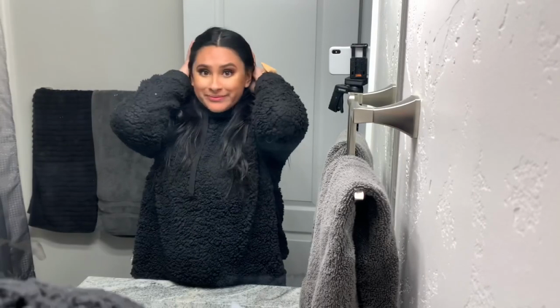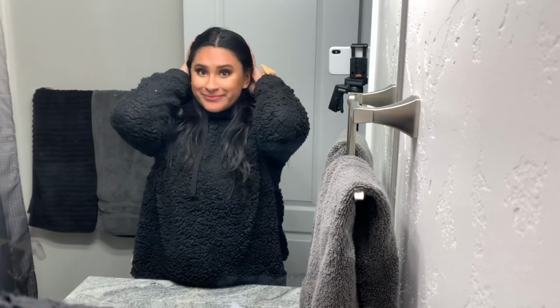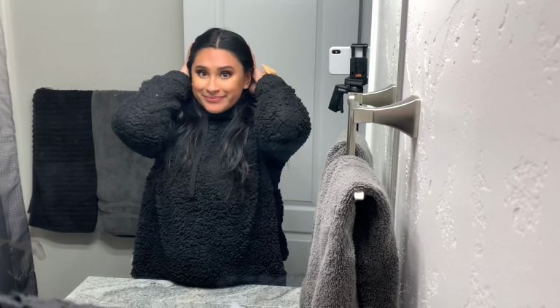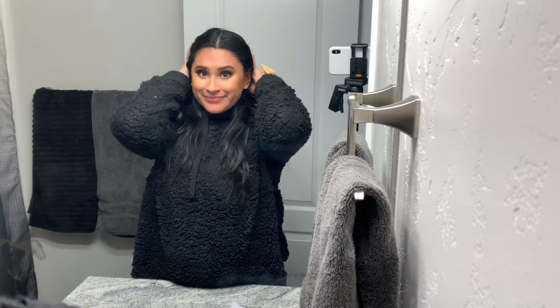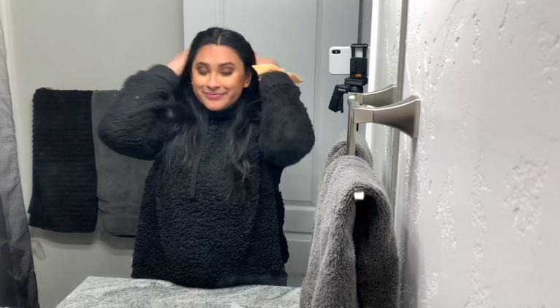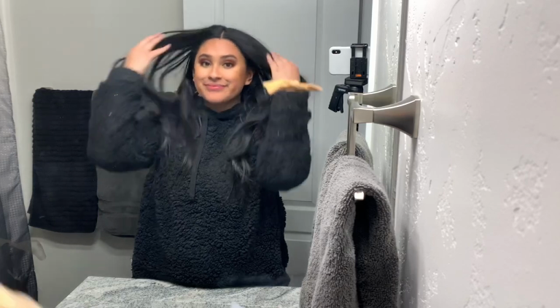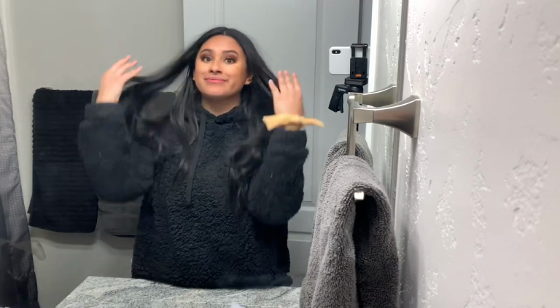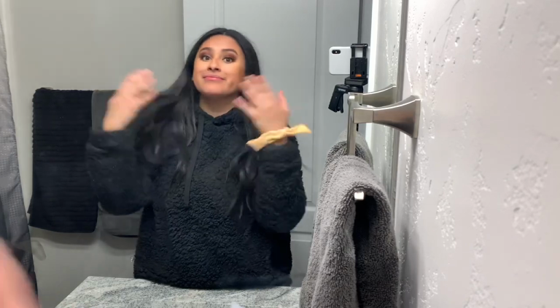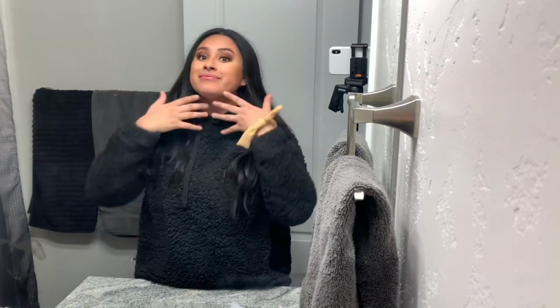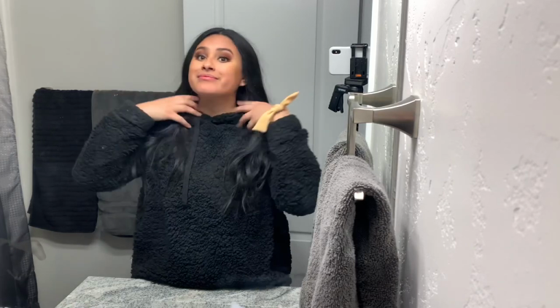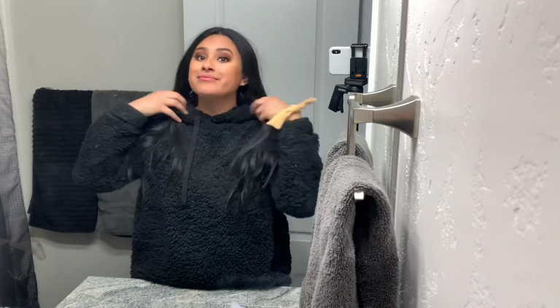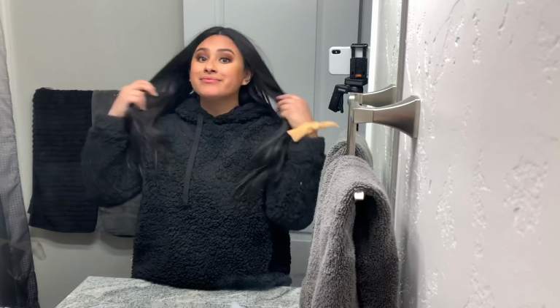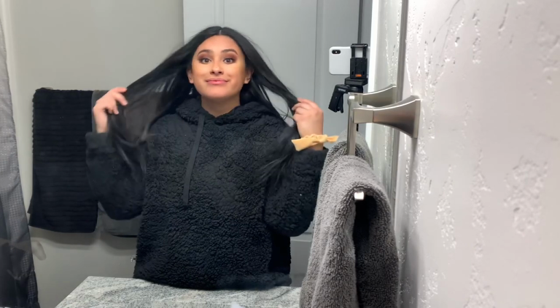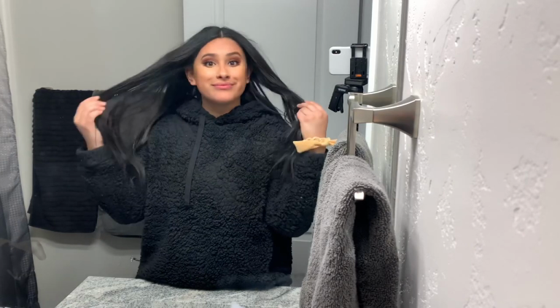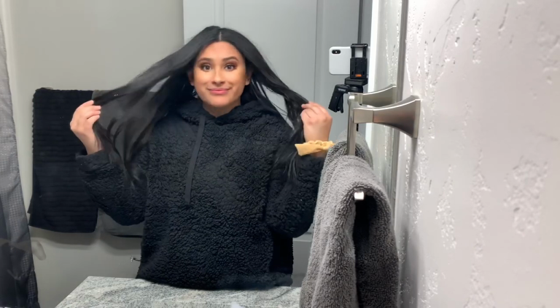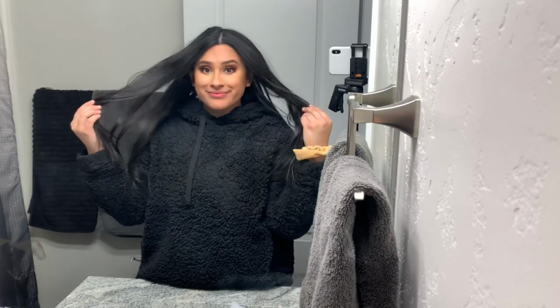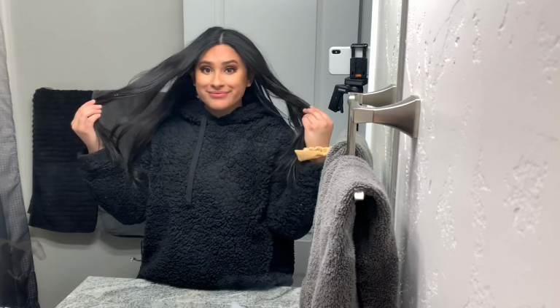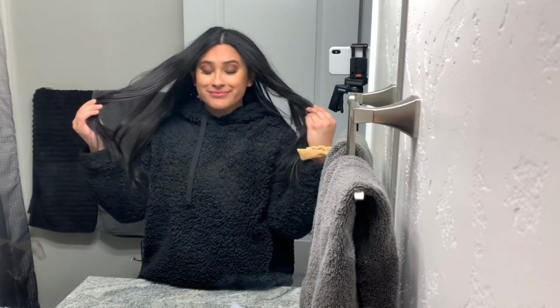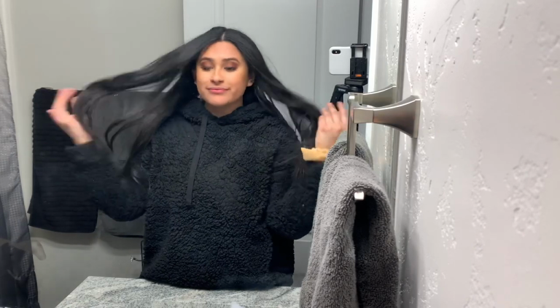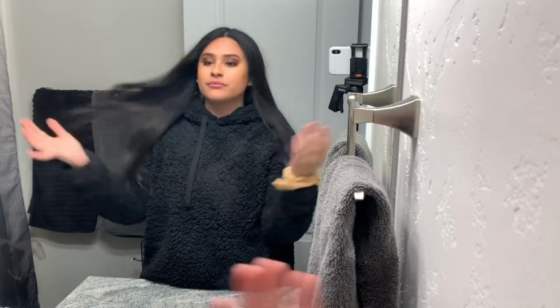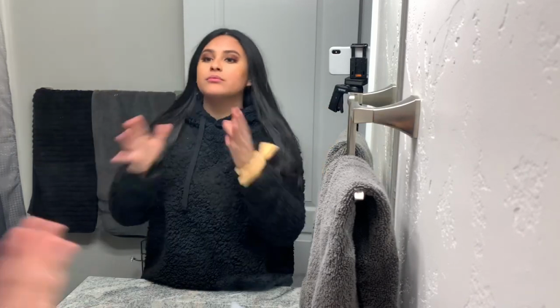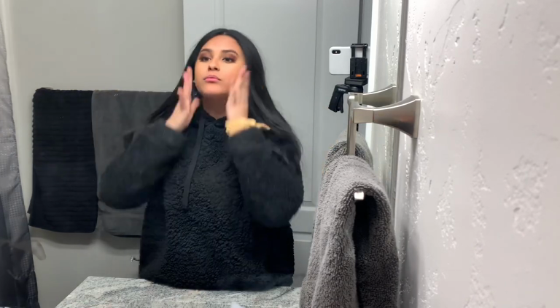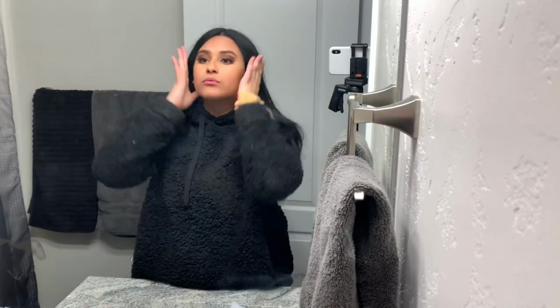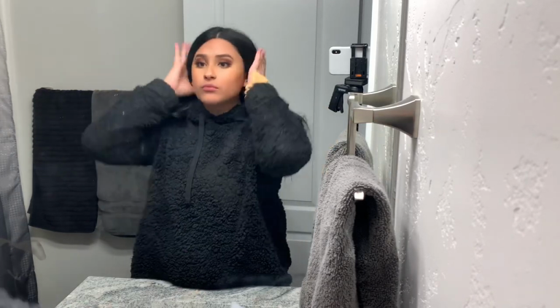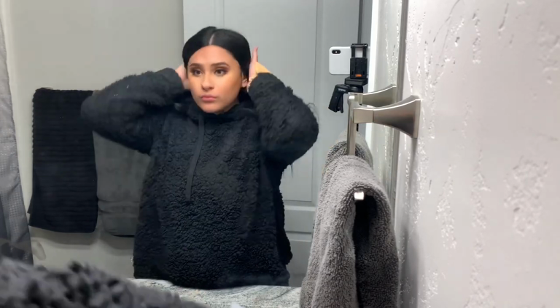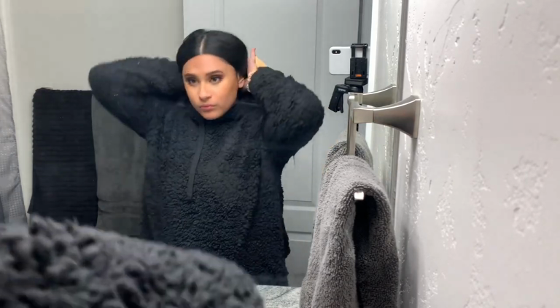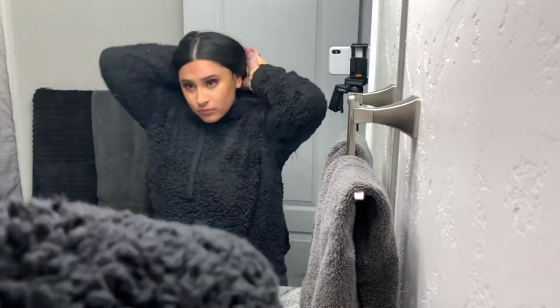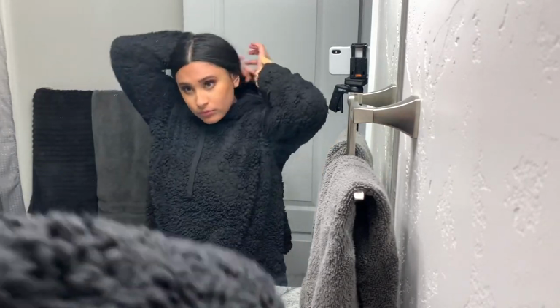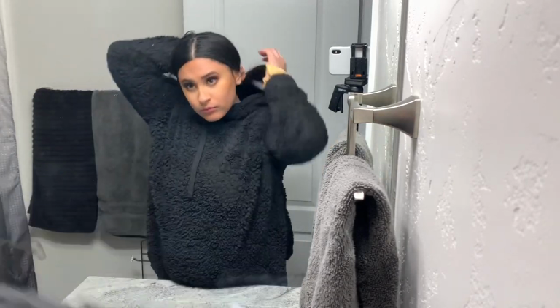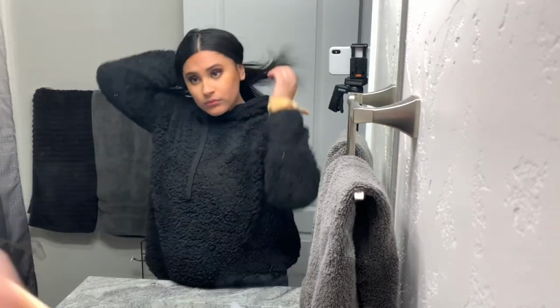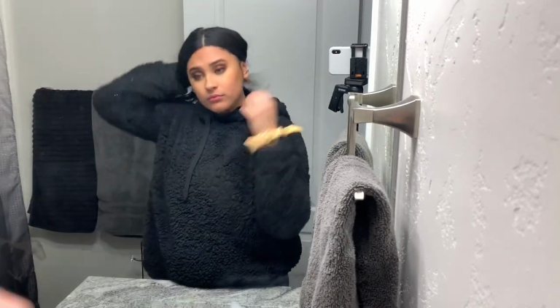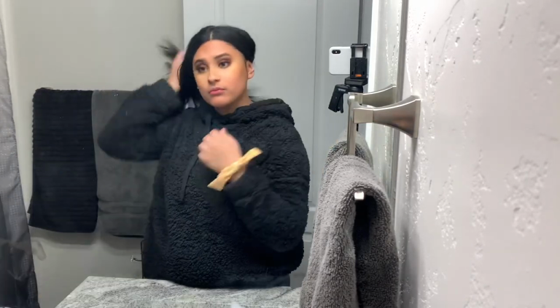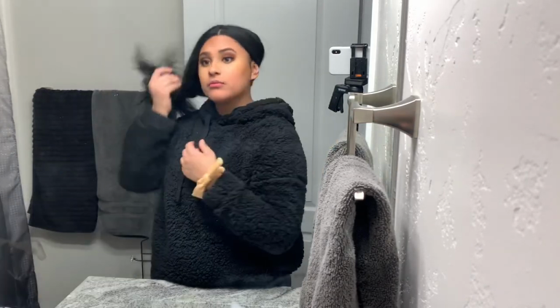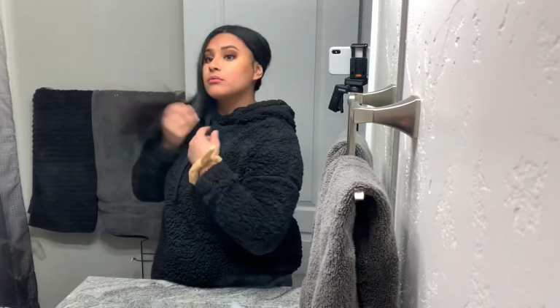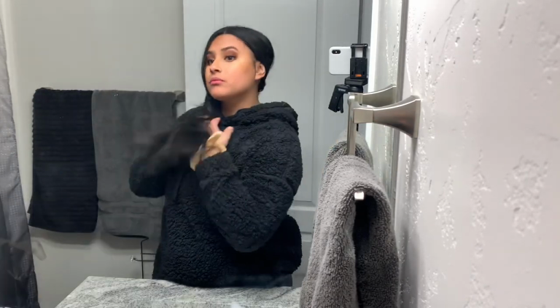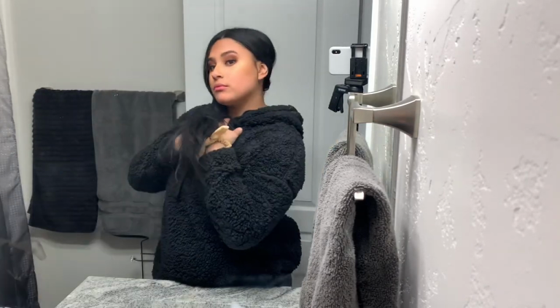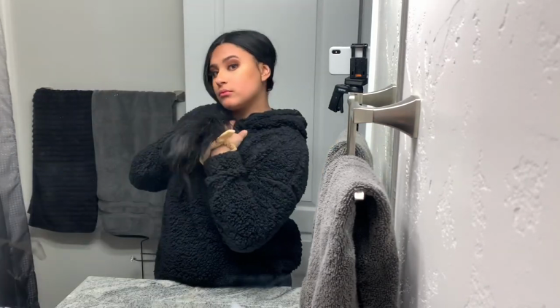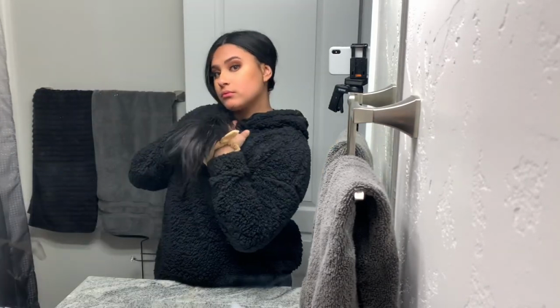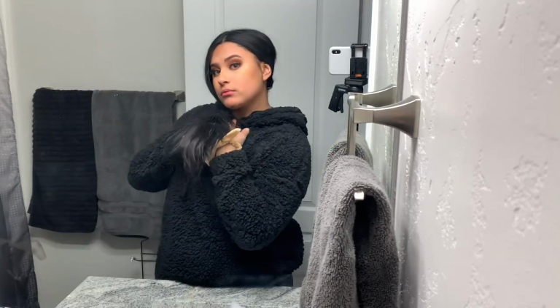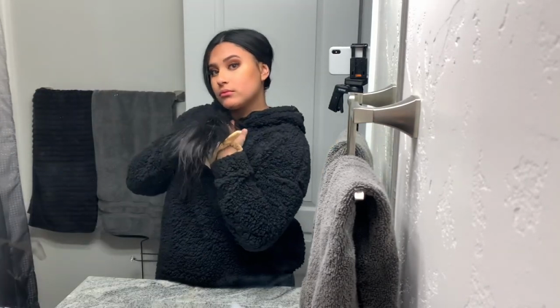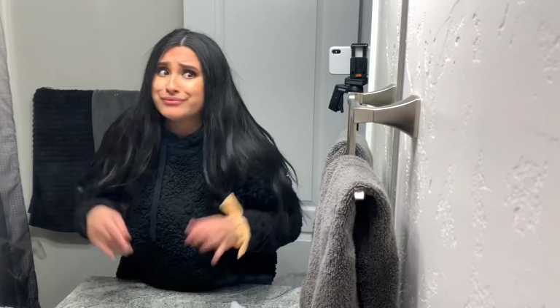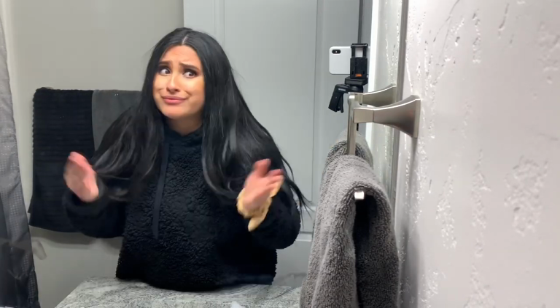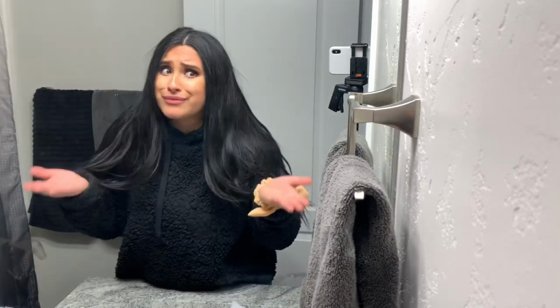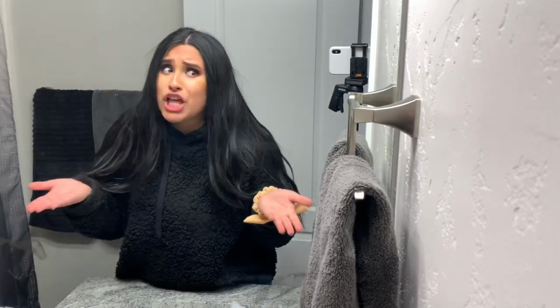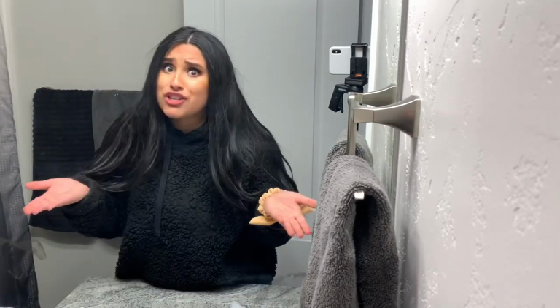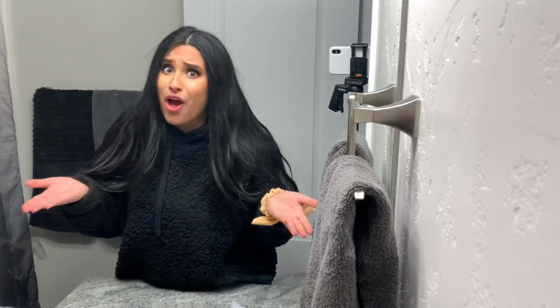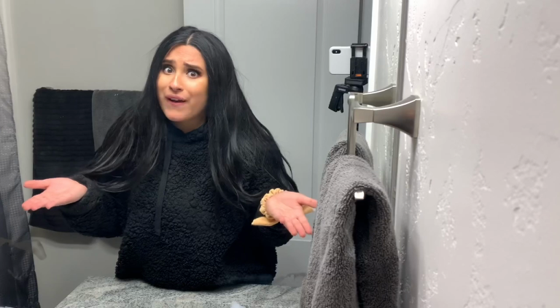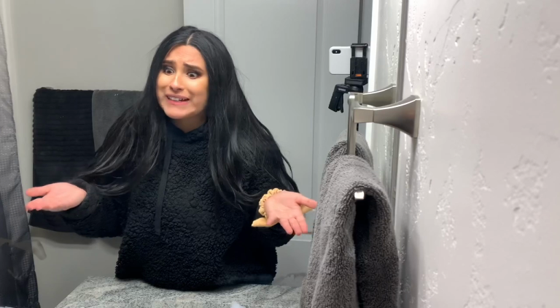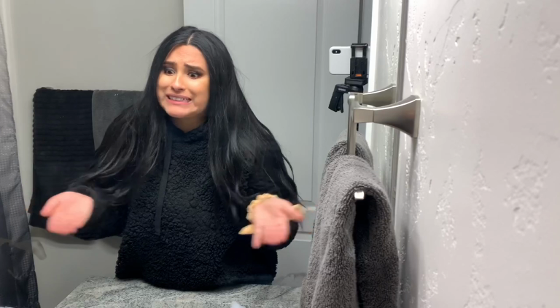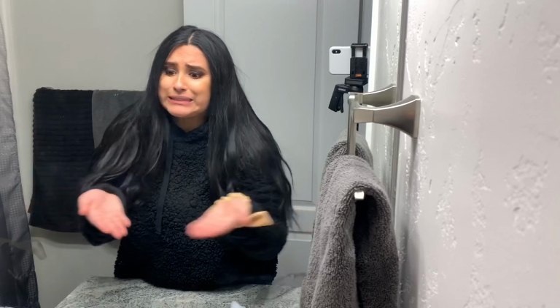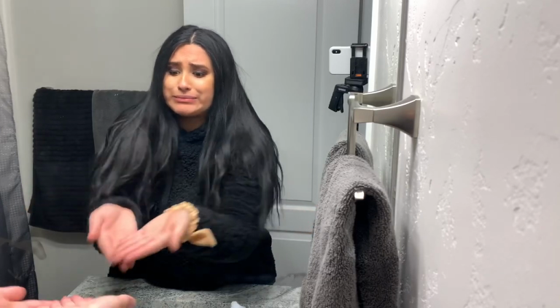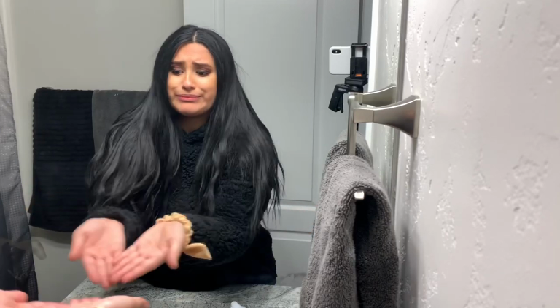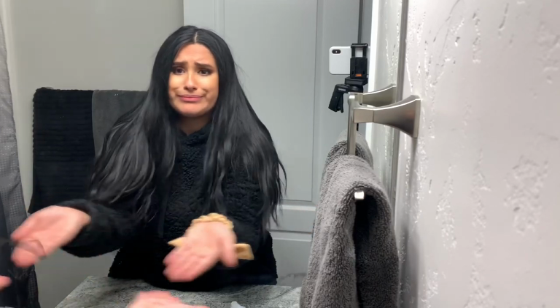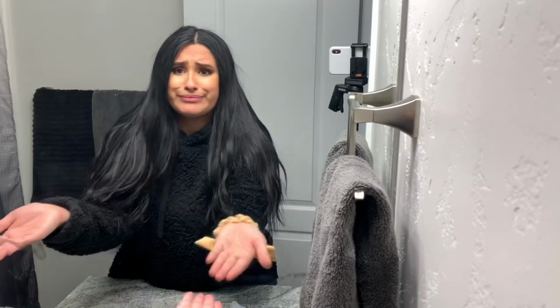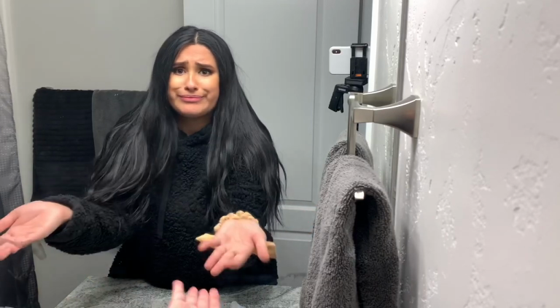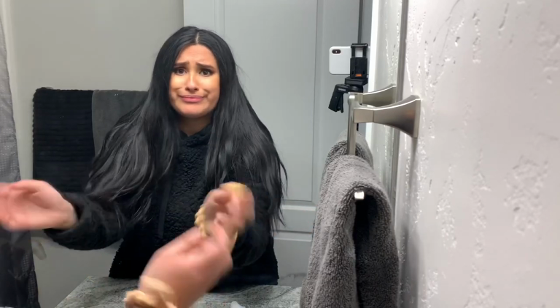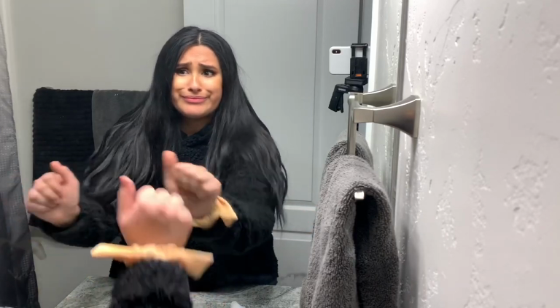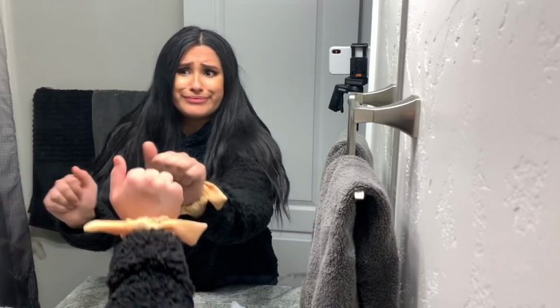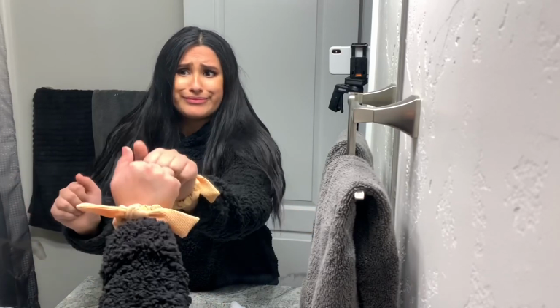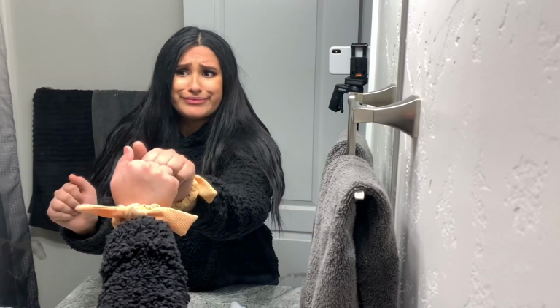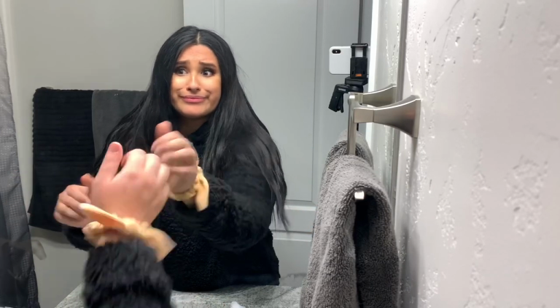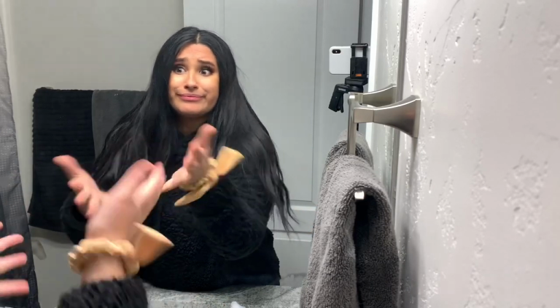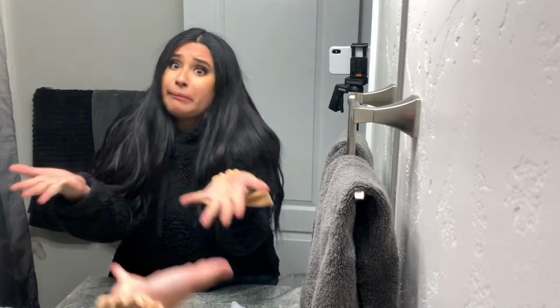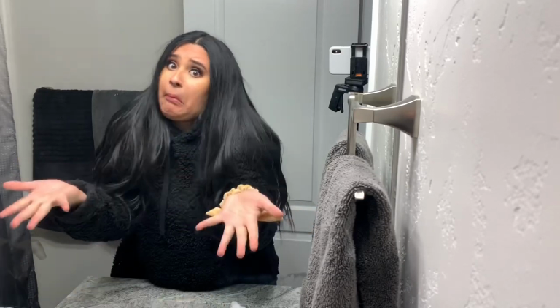We're just gonna start out with getting my hair out of my face, so I'm gonna use that yellow scrunchie on my wrist there. And also guys, sorry about my mirror — it is pretty dirty.